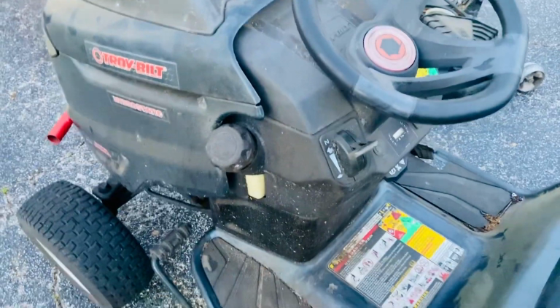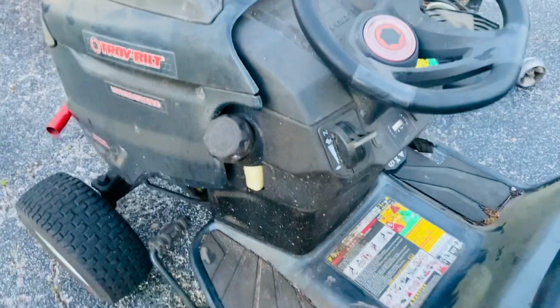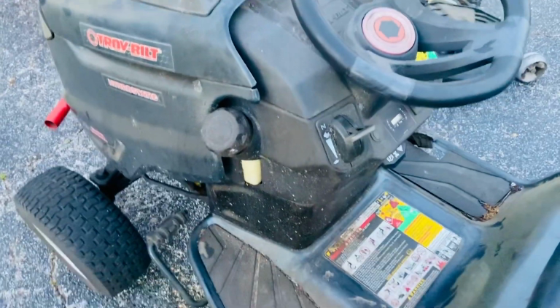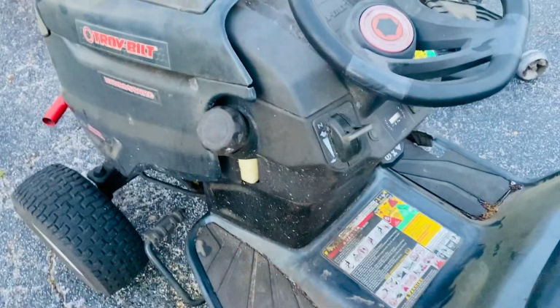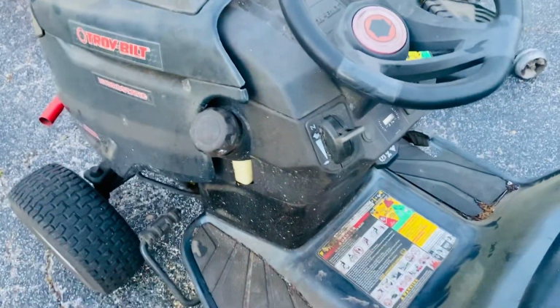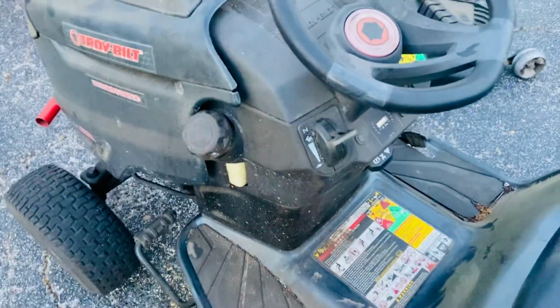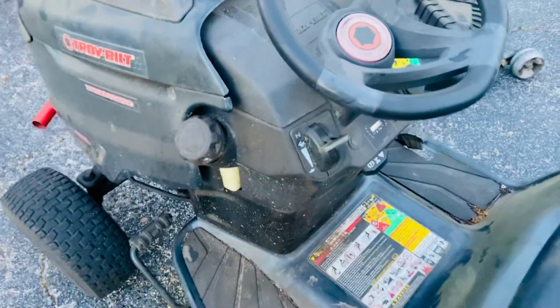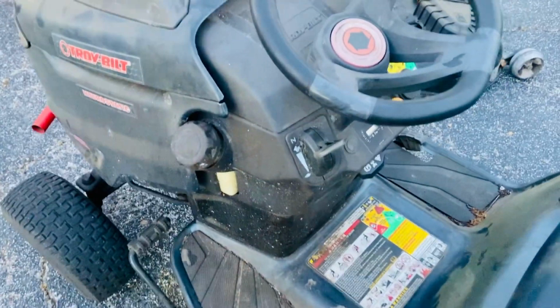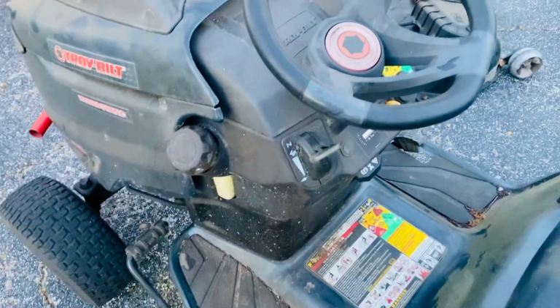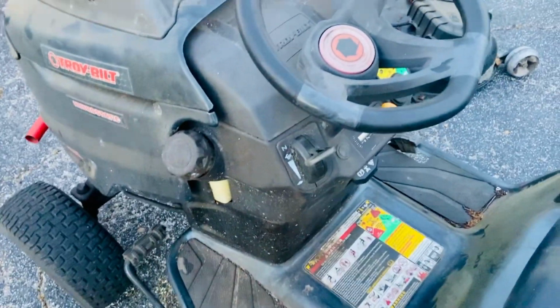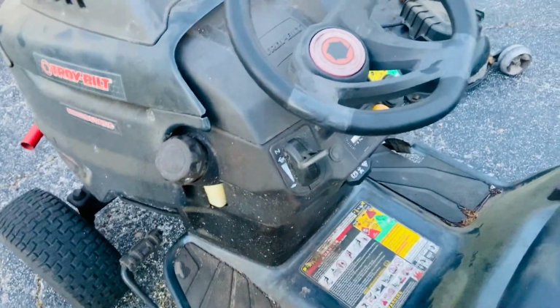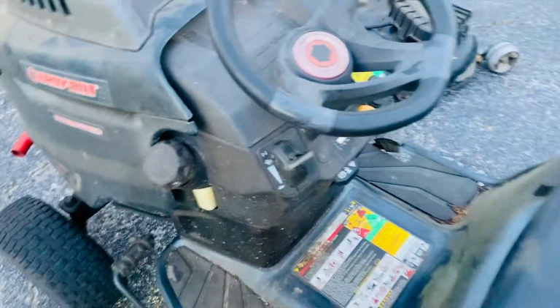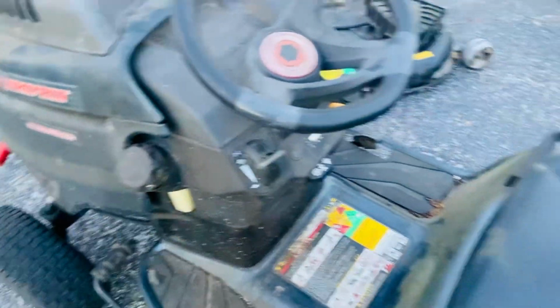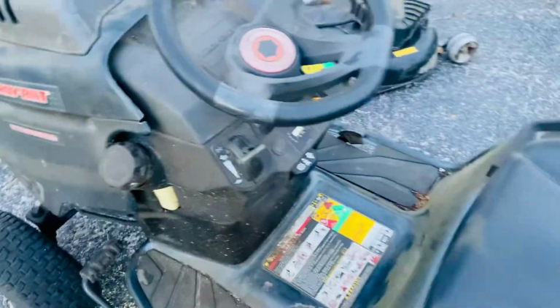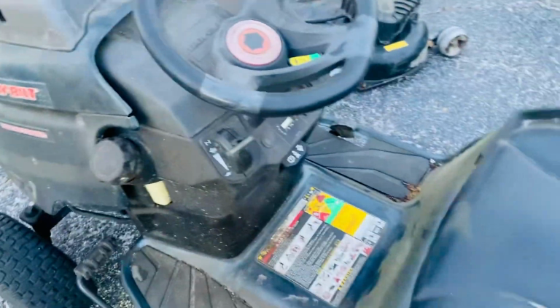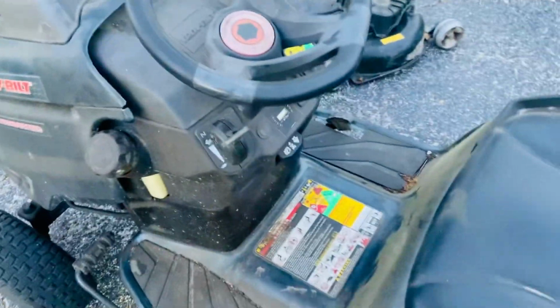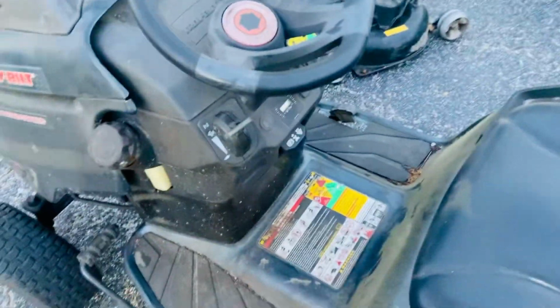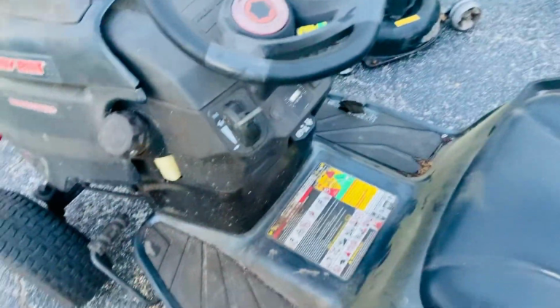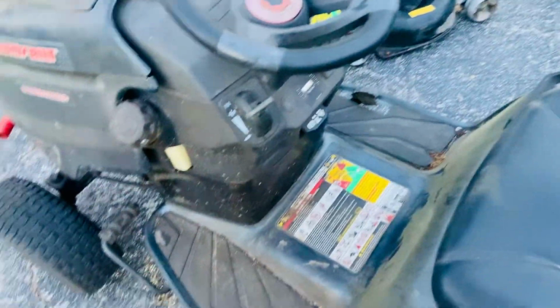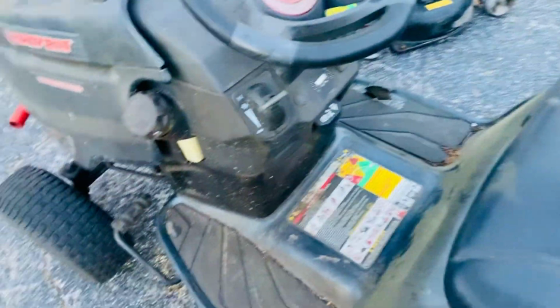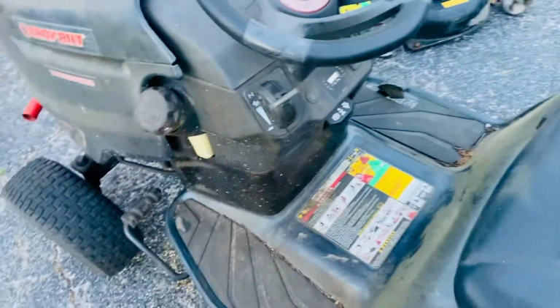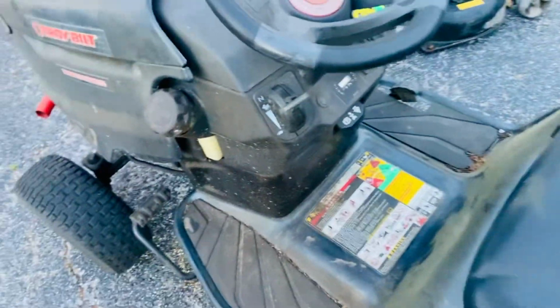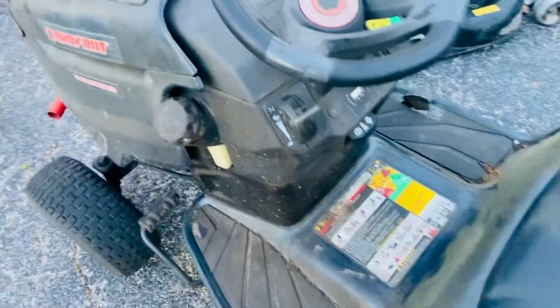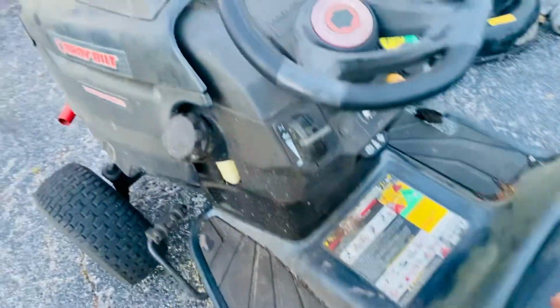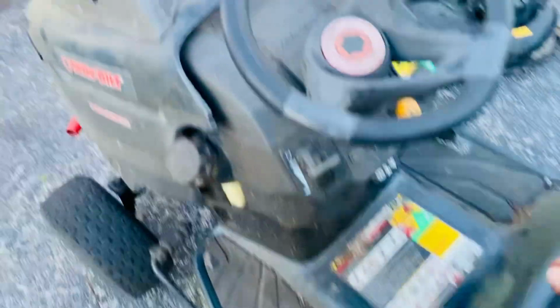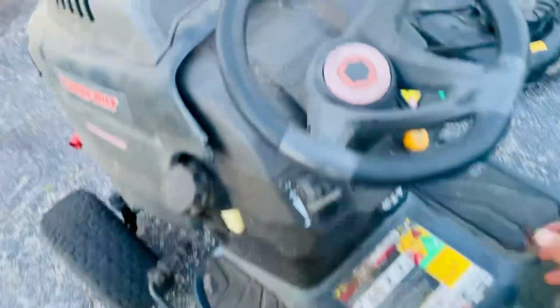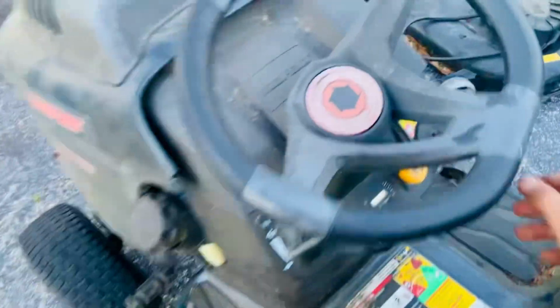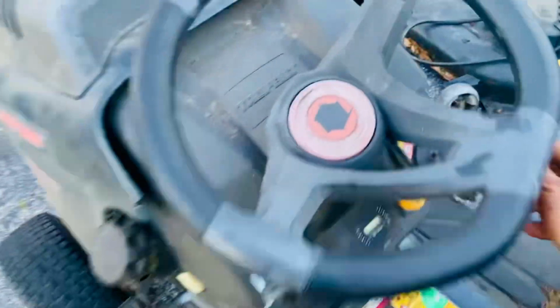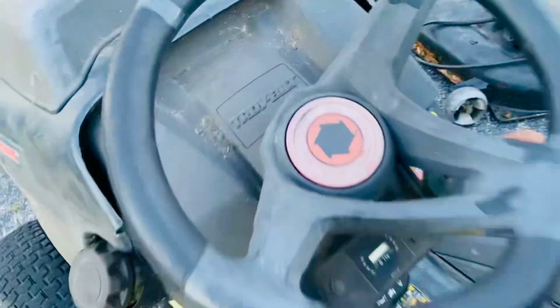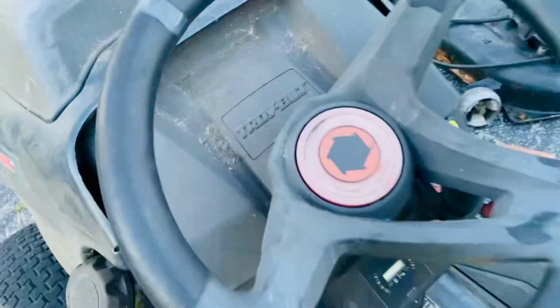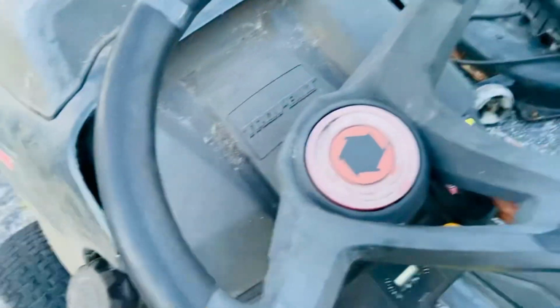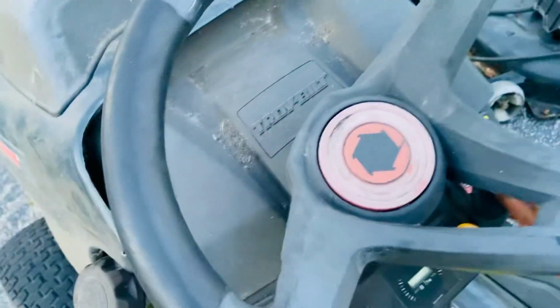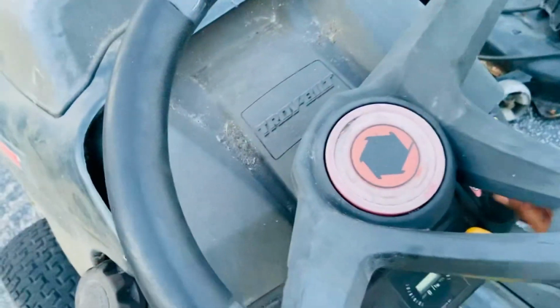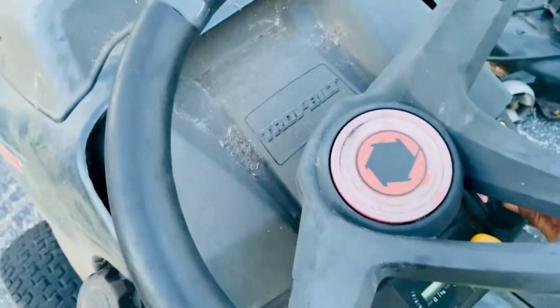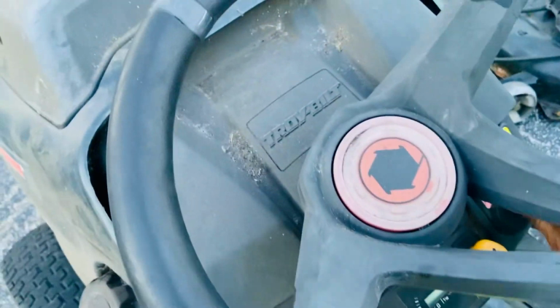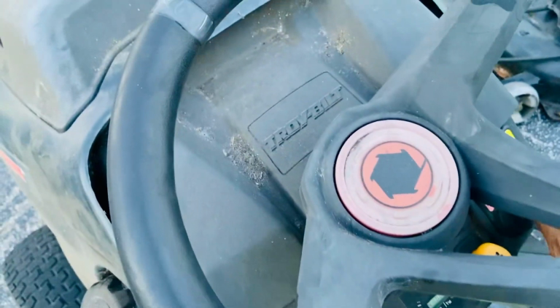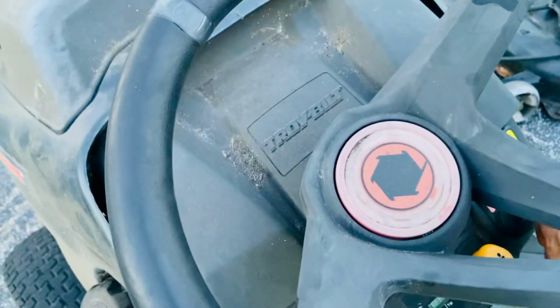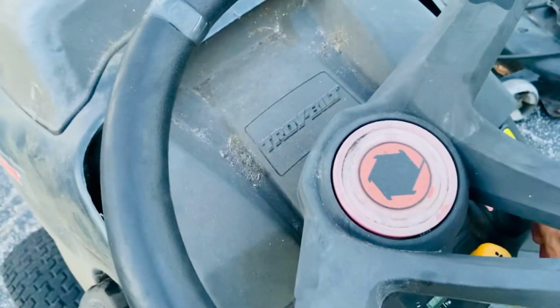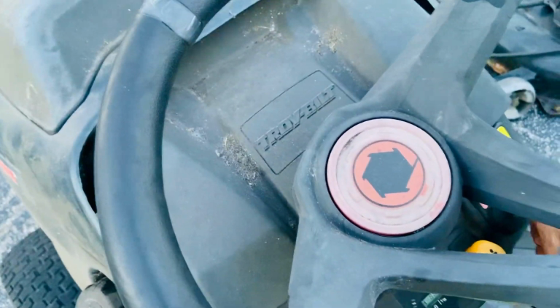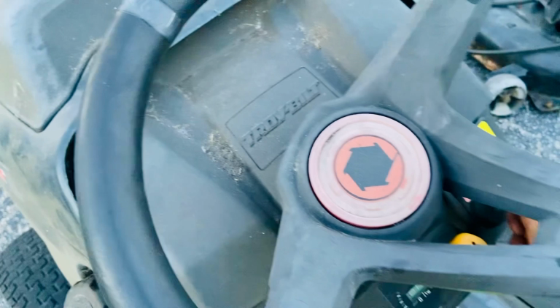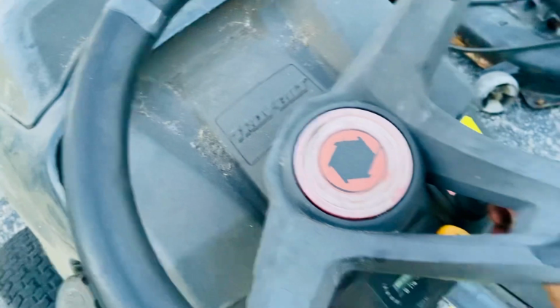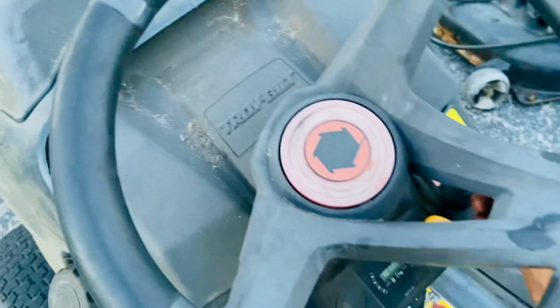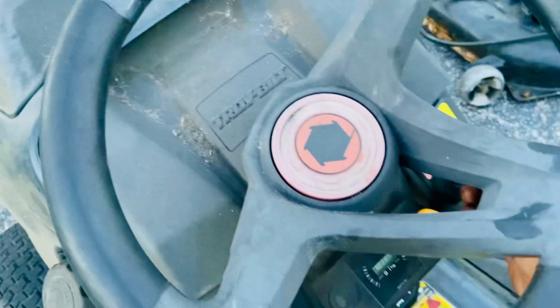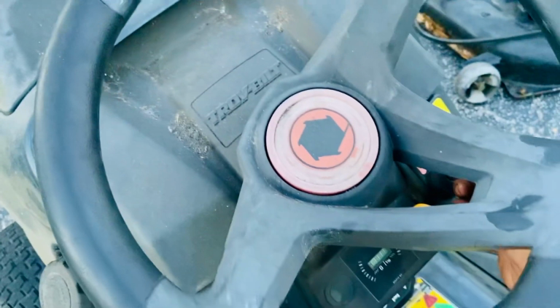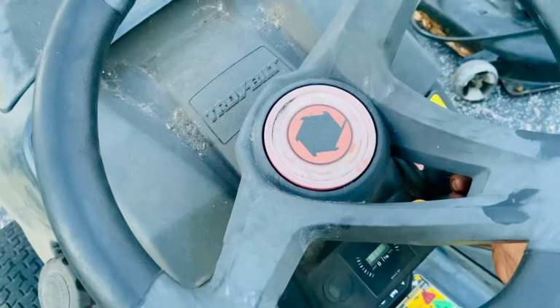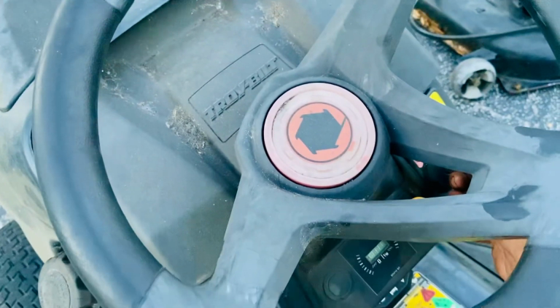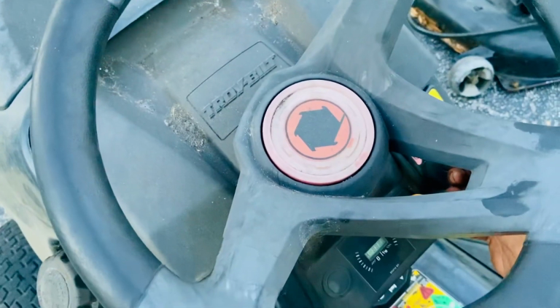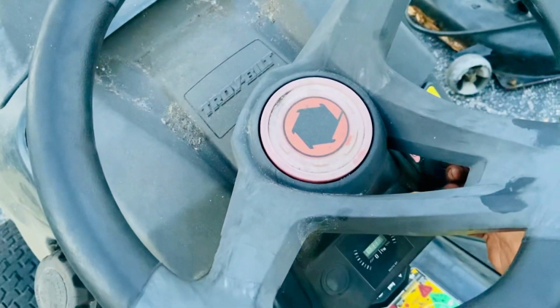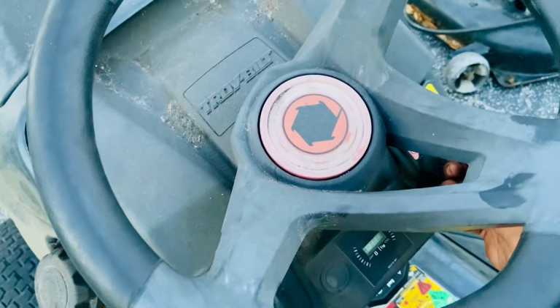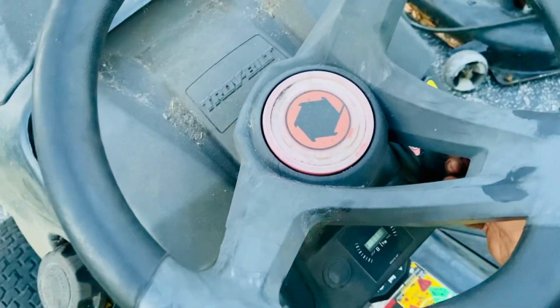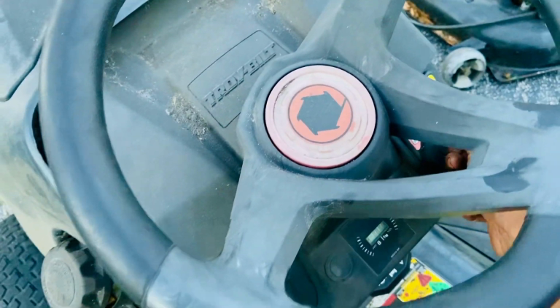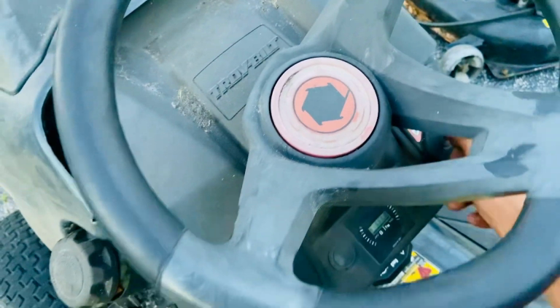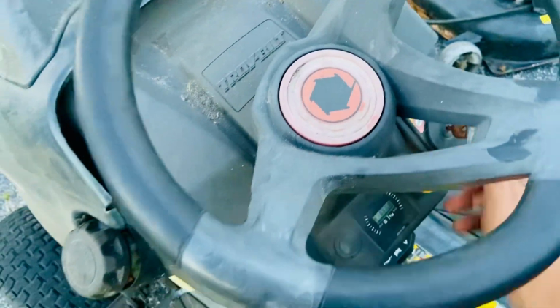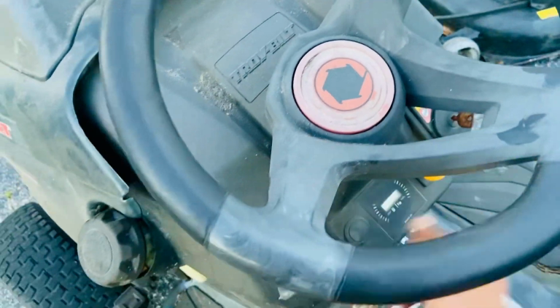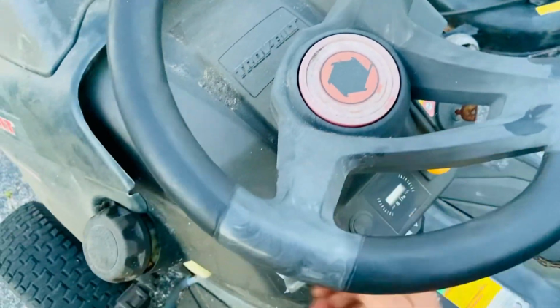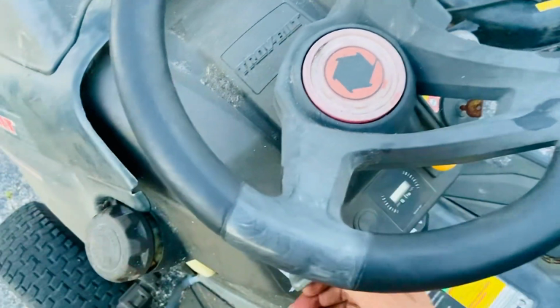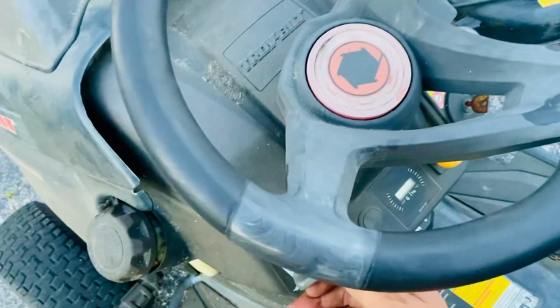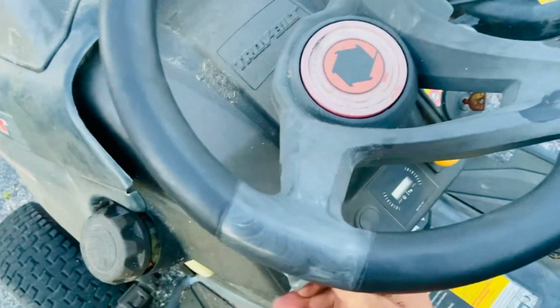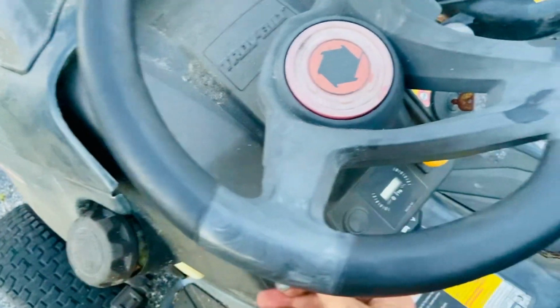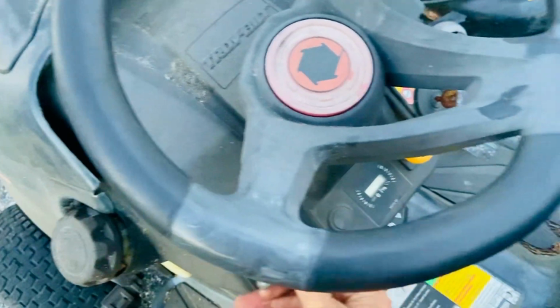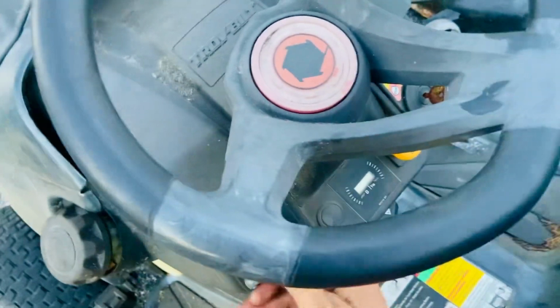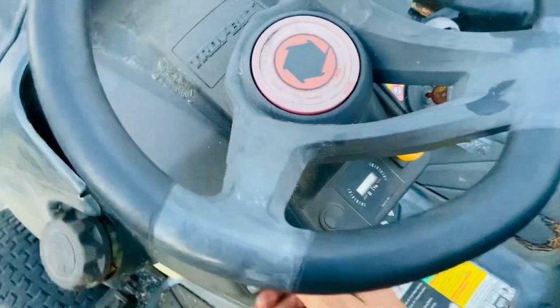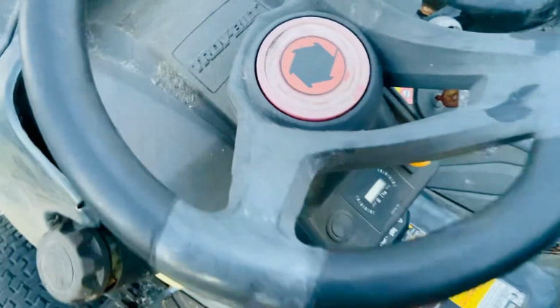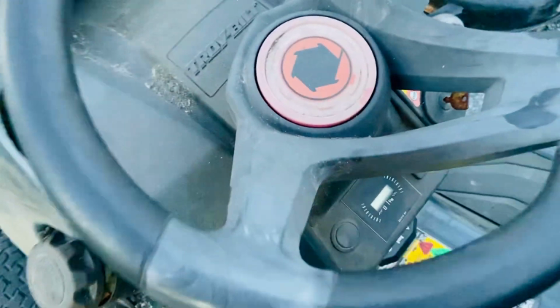It had a dead battery, so I put a fresh one in. Let me choke it and give it a try.